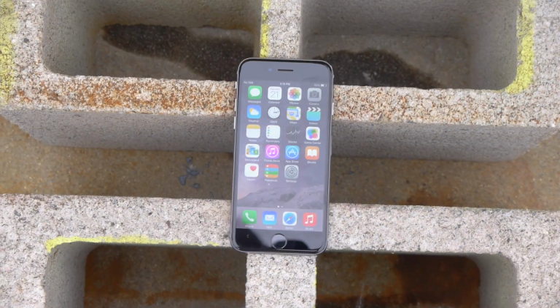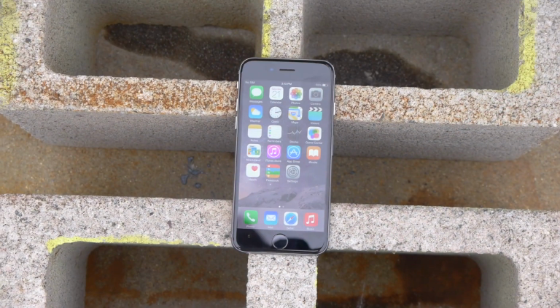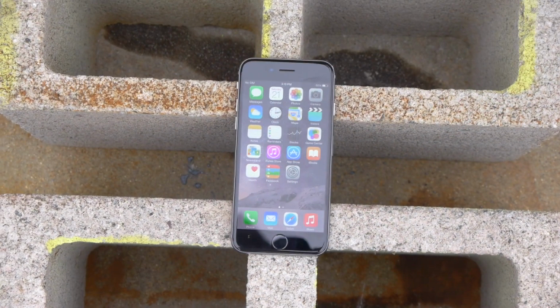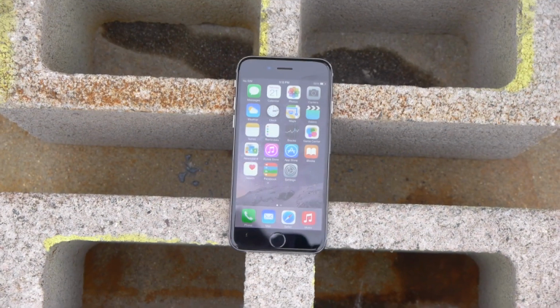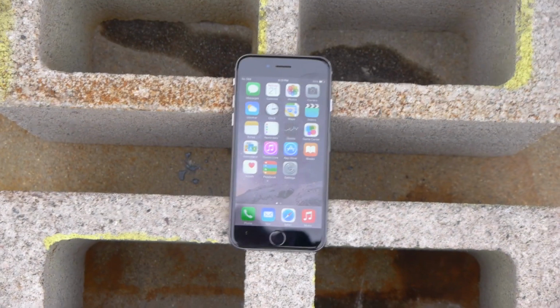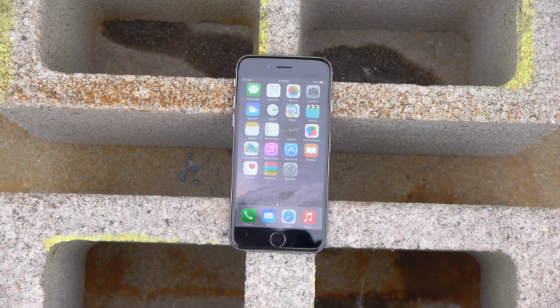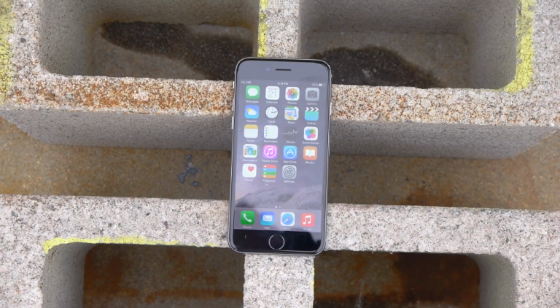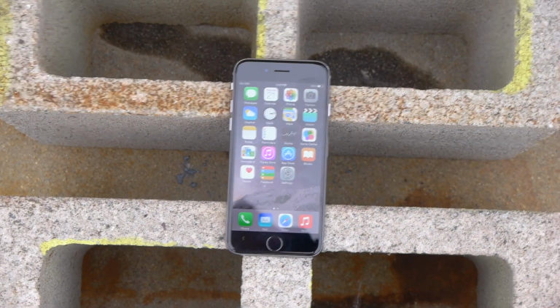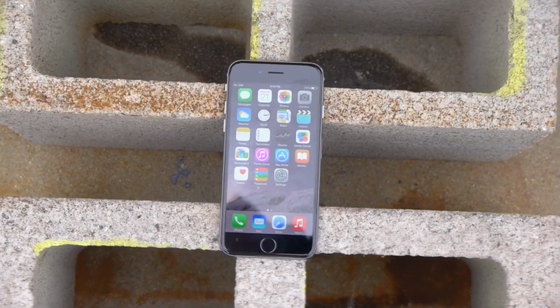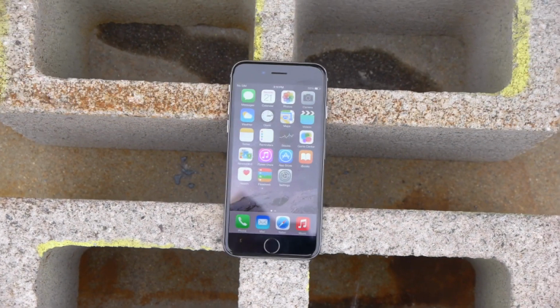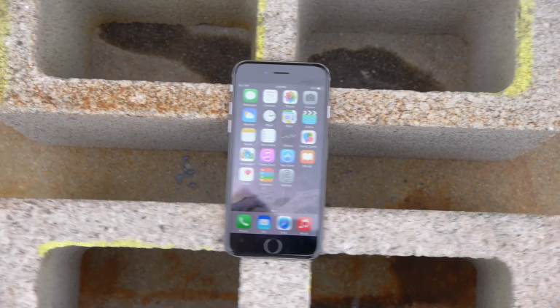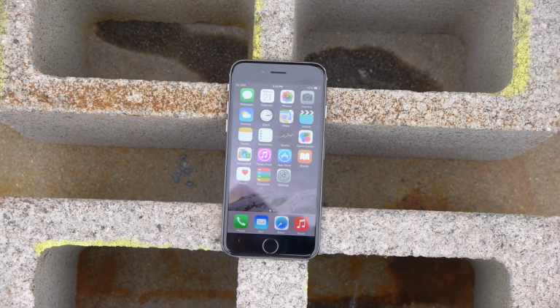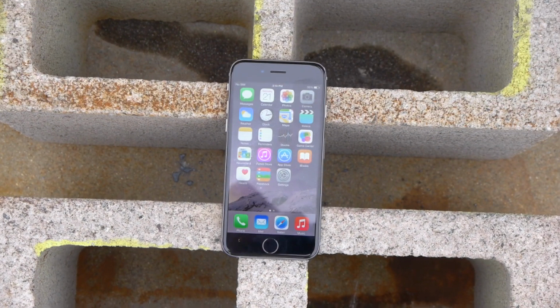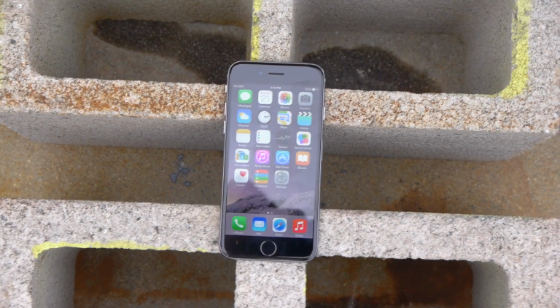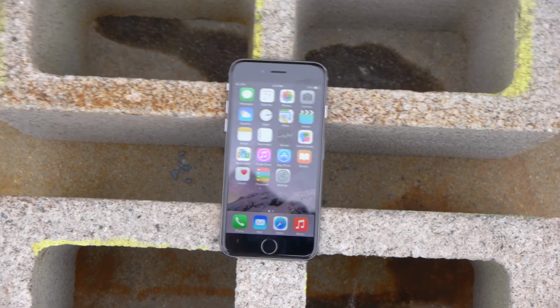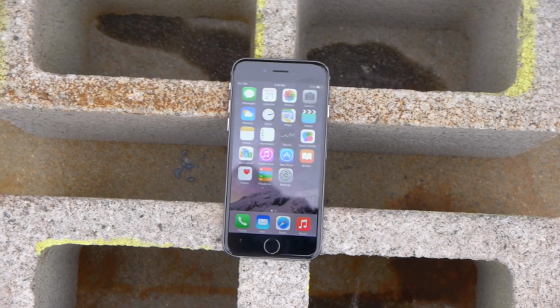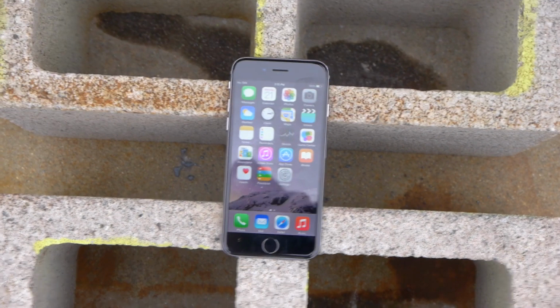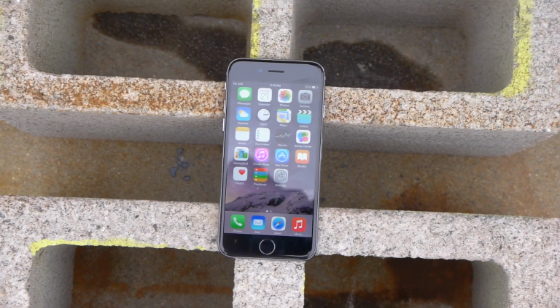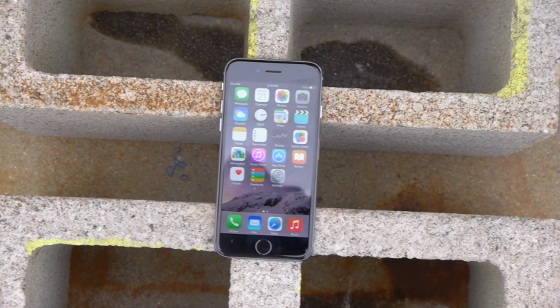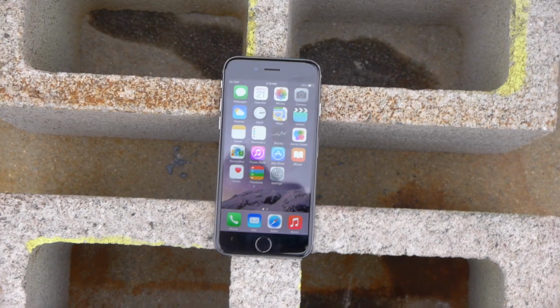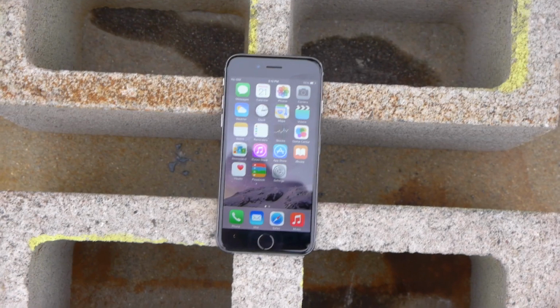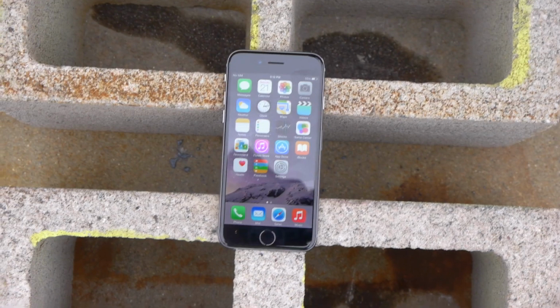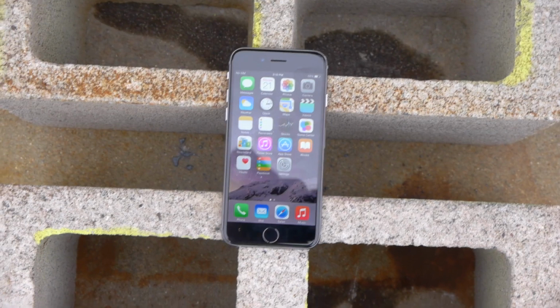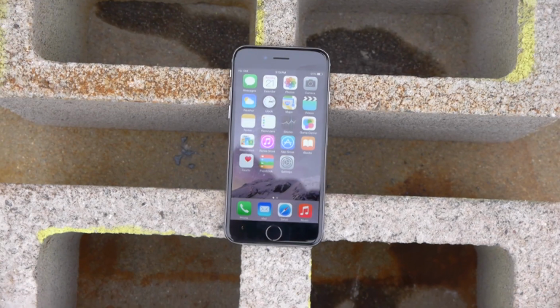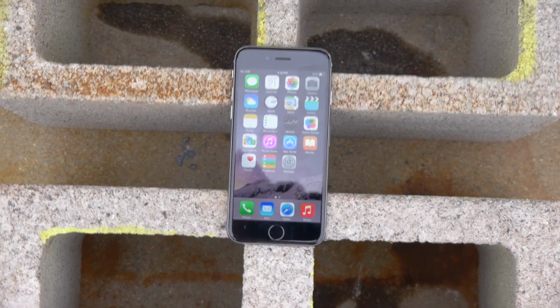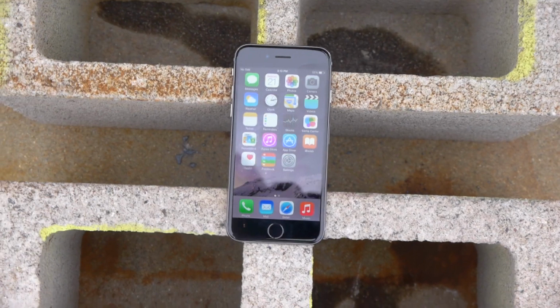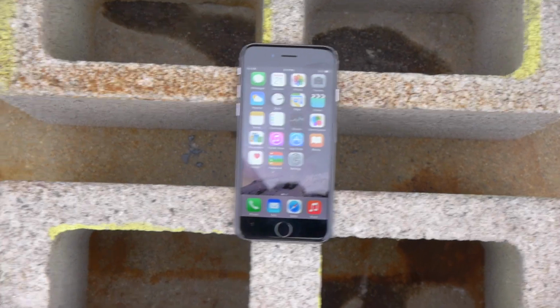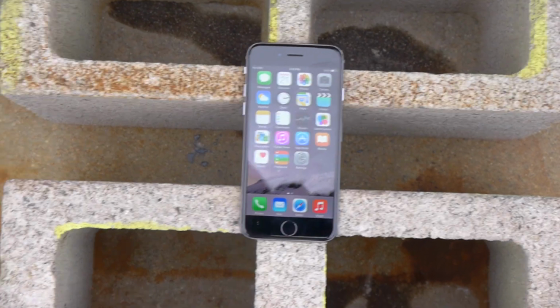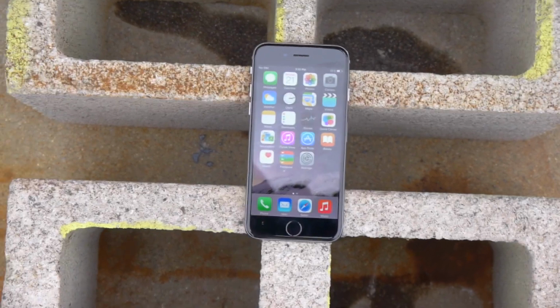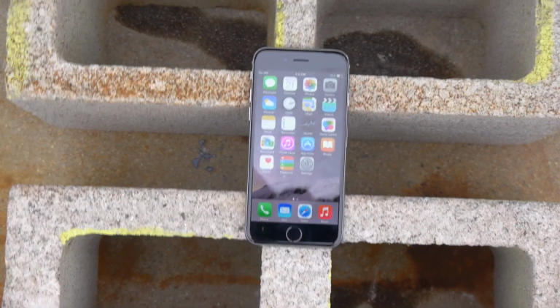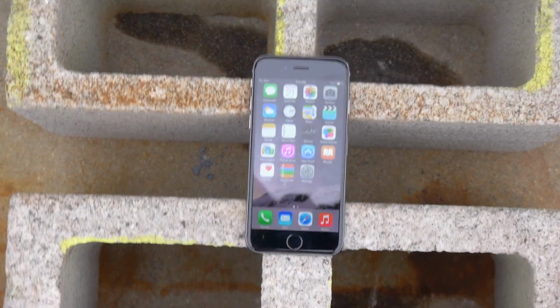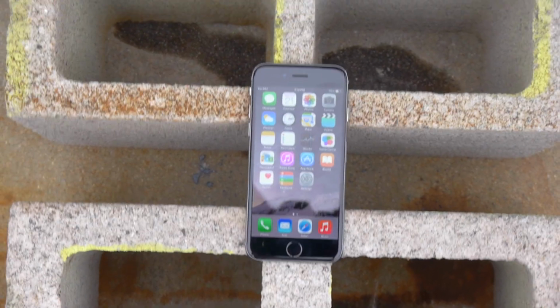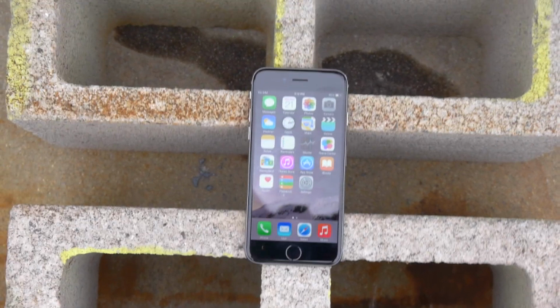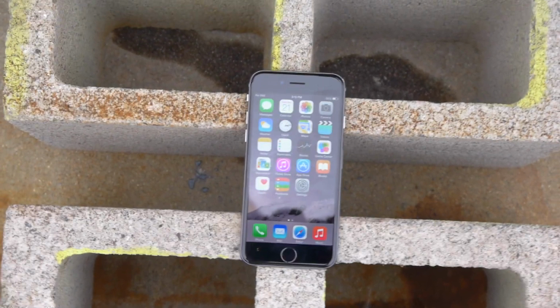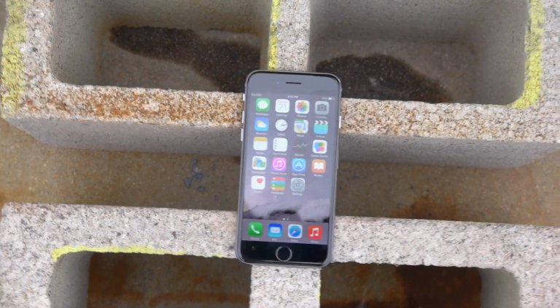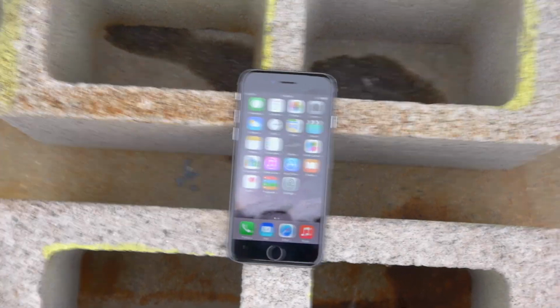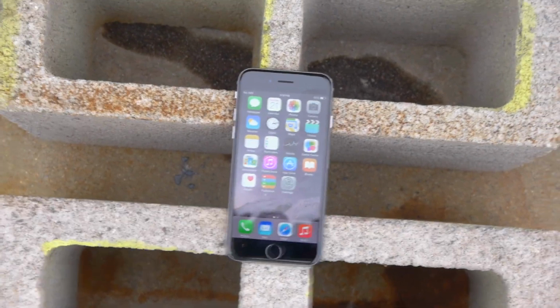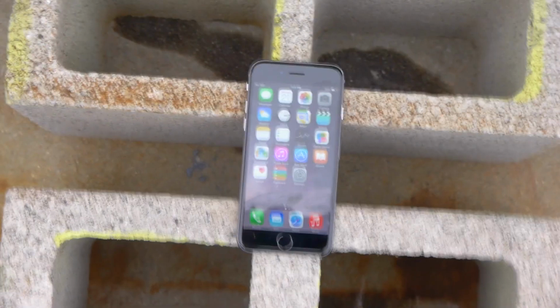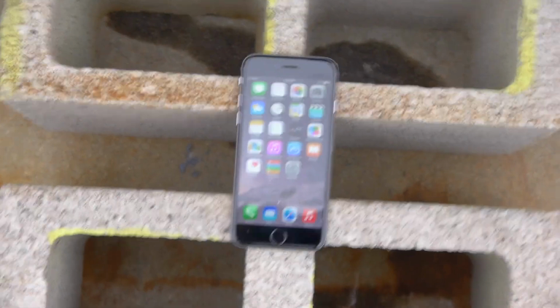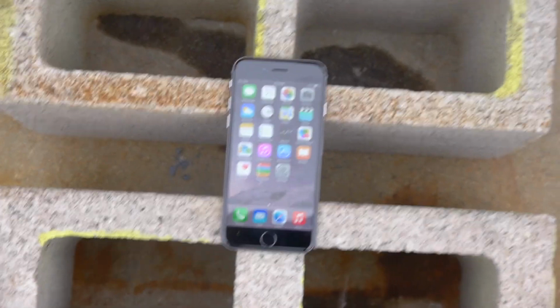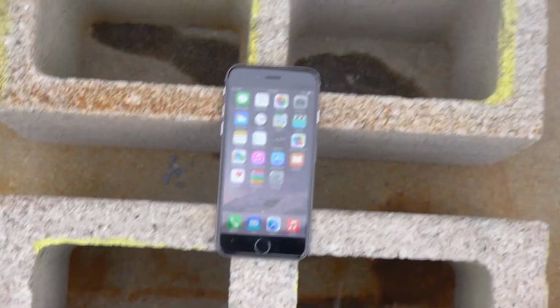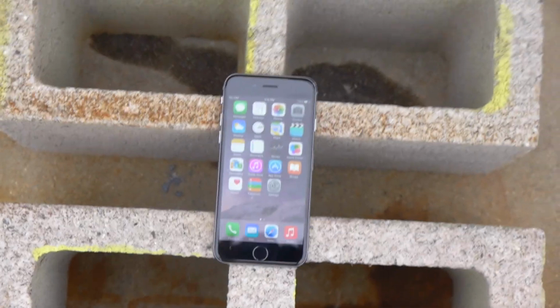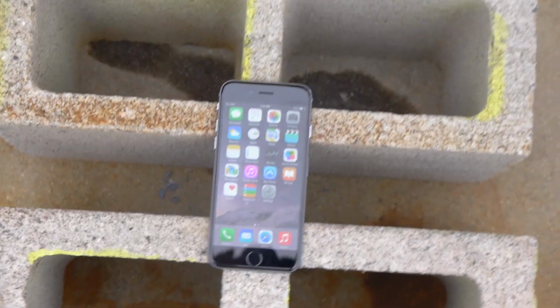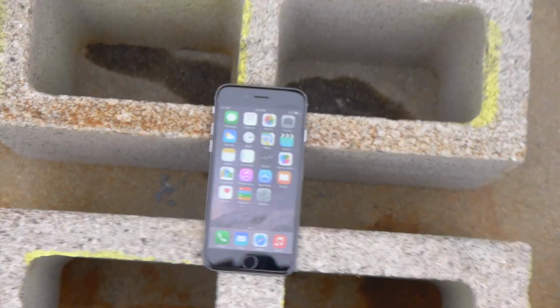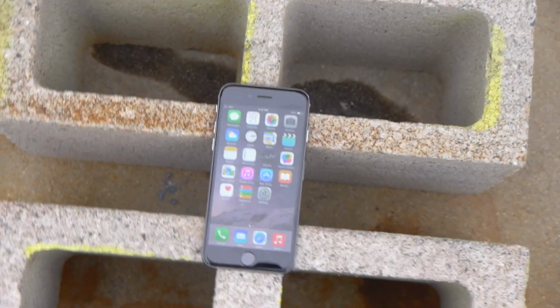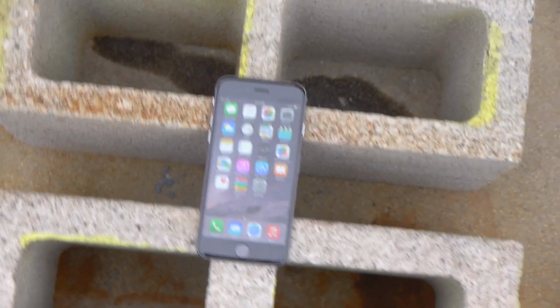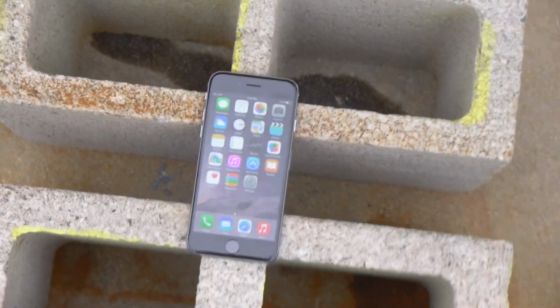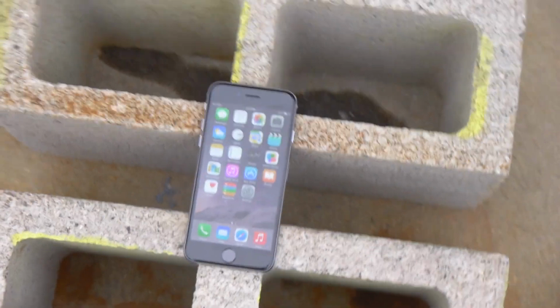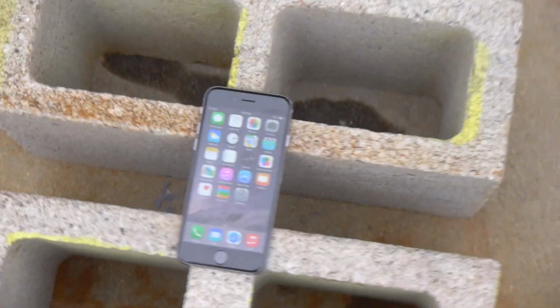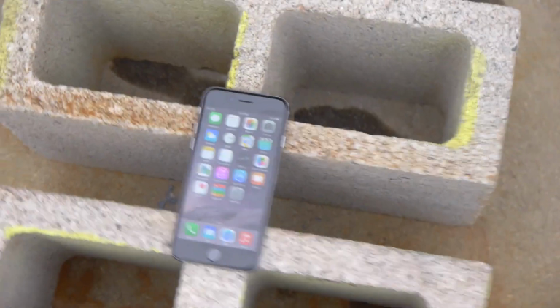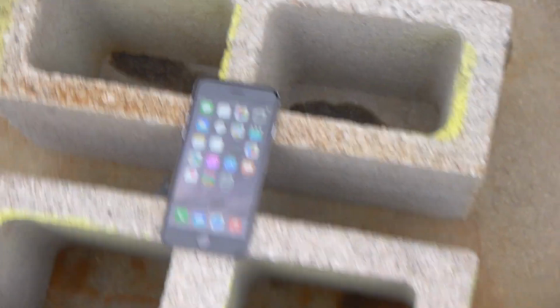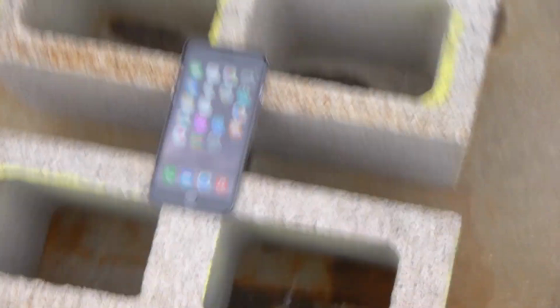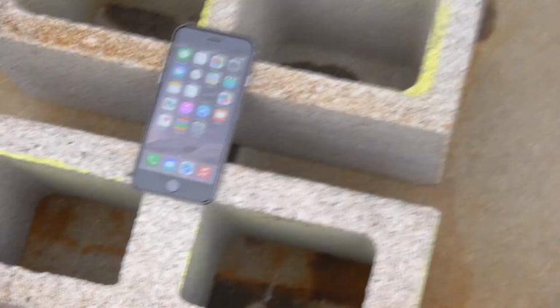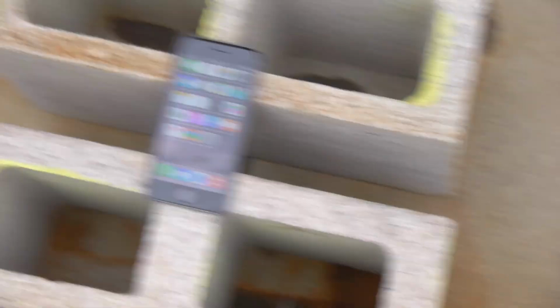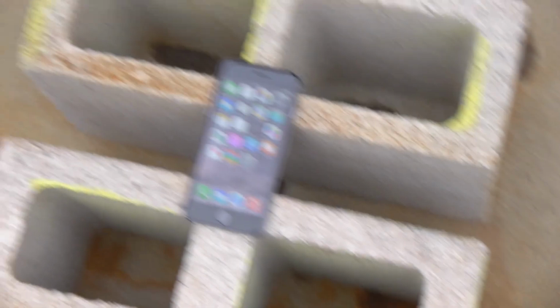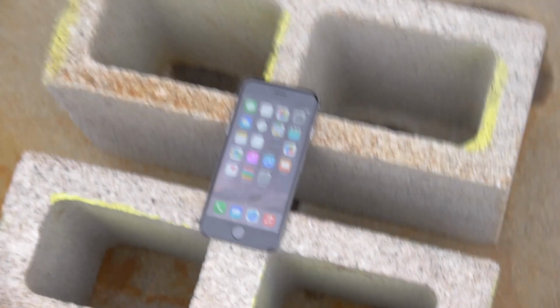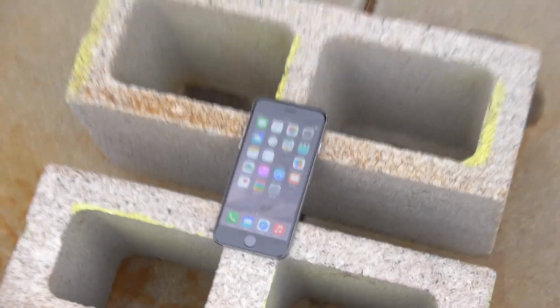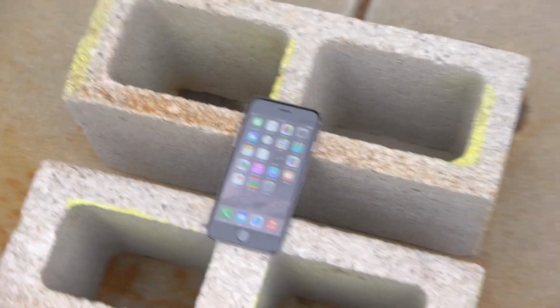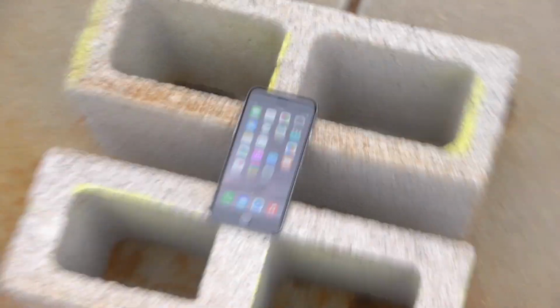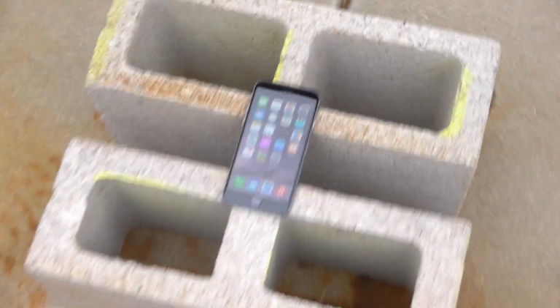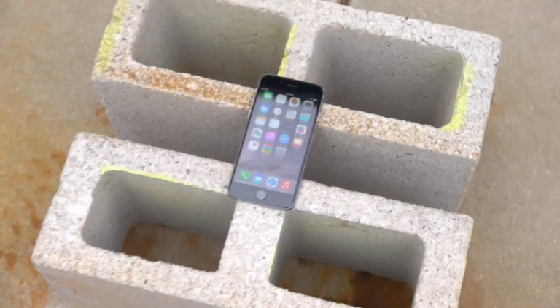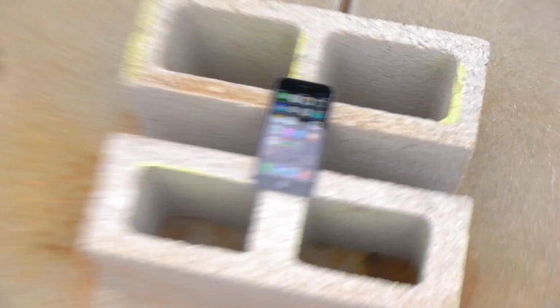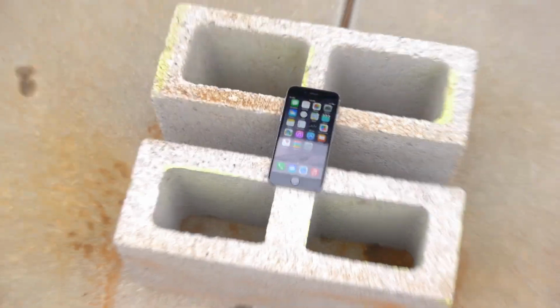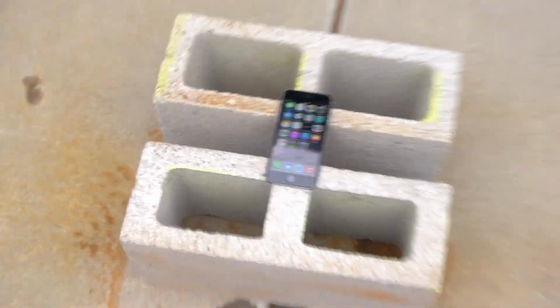Okay guys, so here's the iPhone 6. It's all set up. Let's go ahead and do this. Alright.